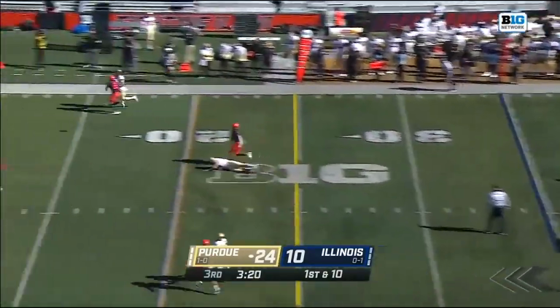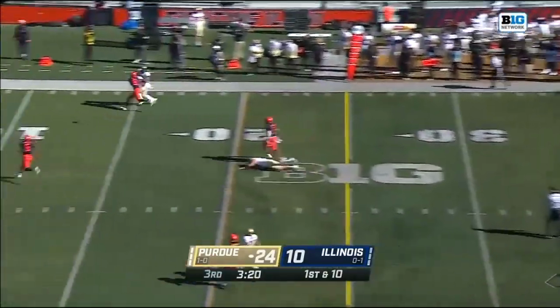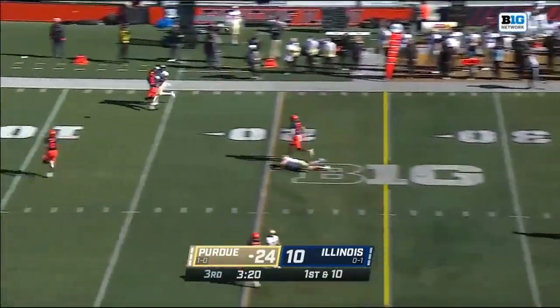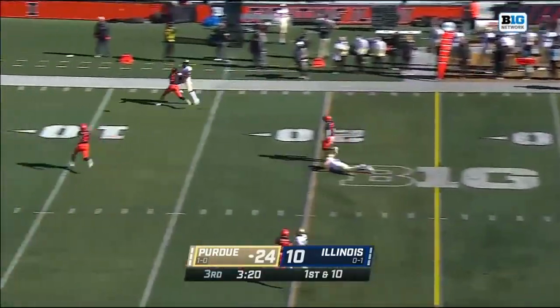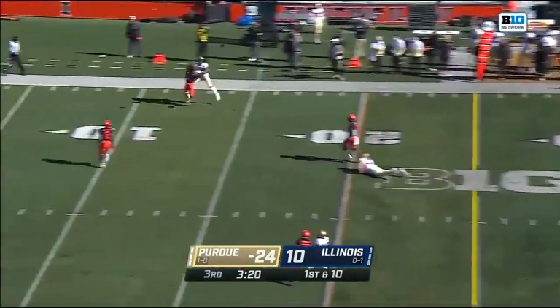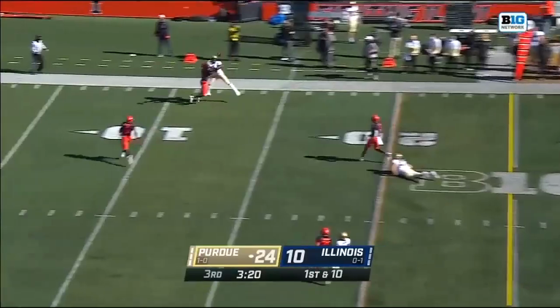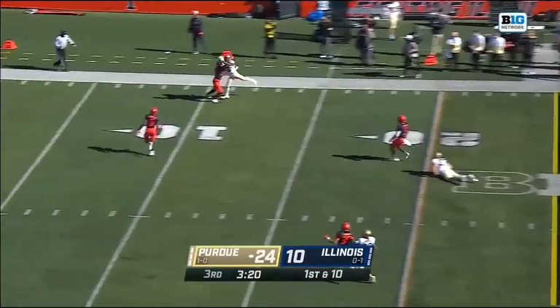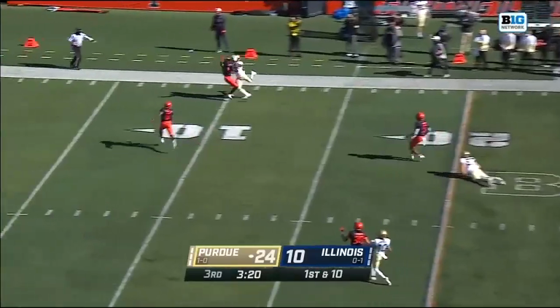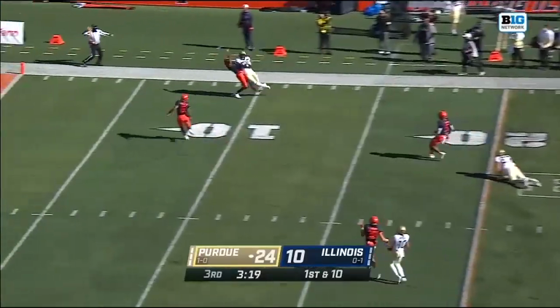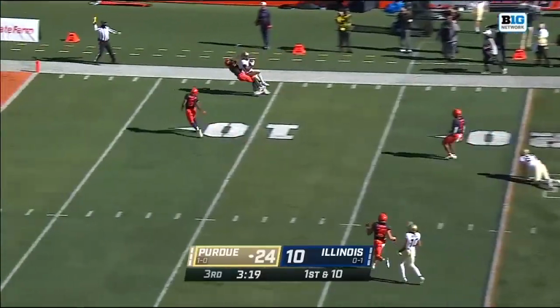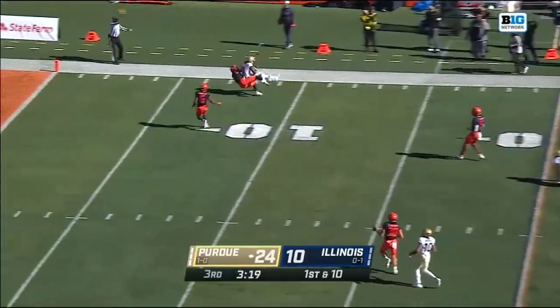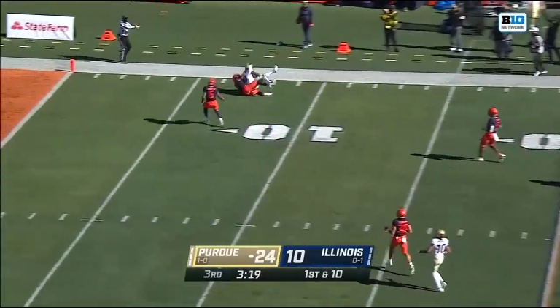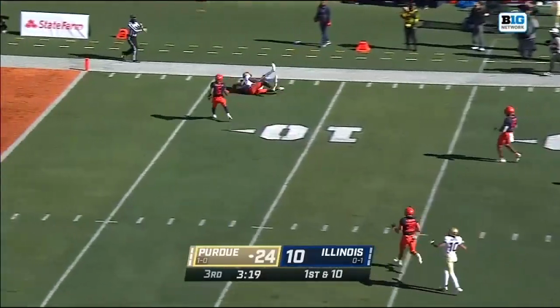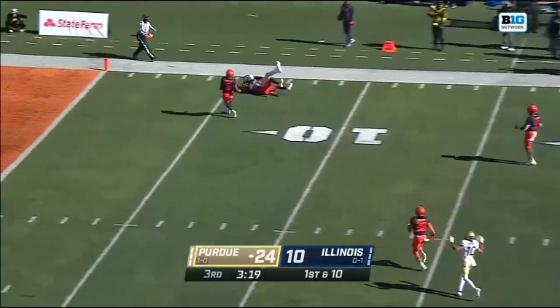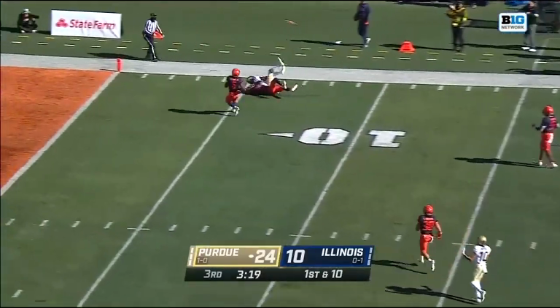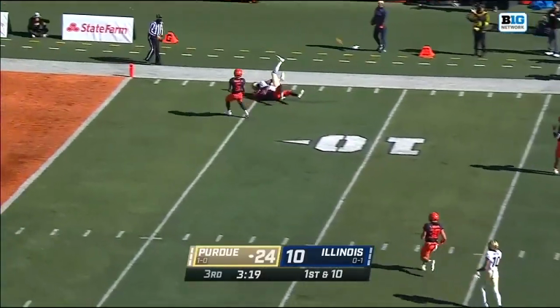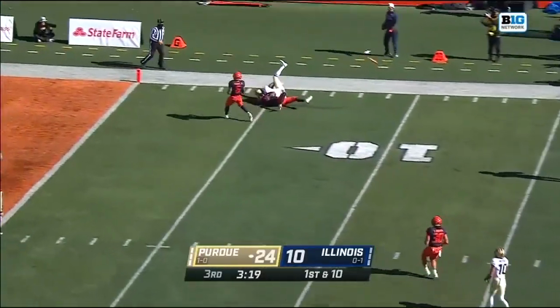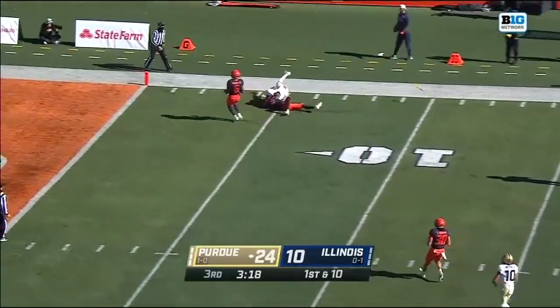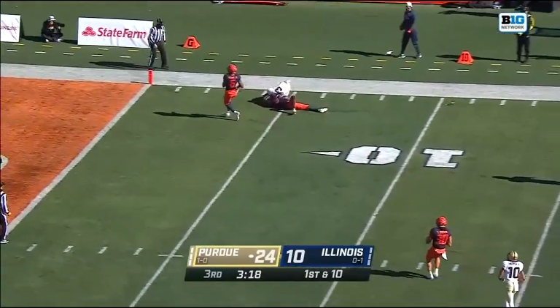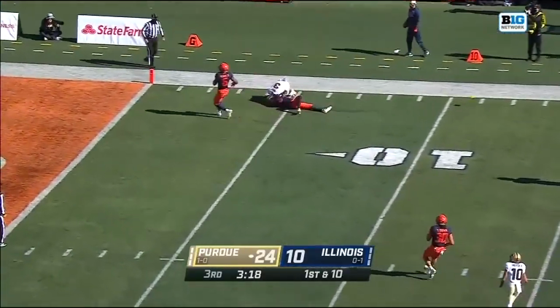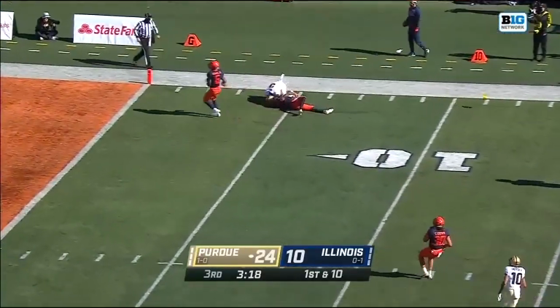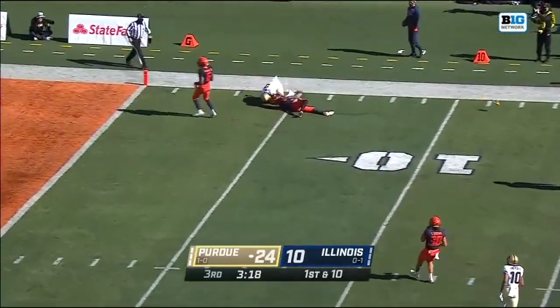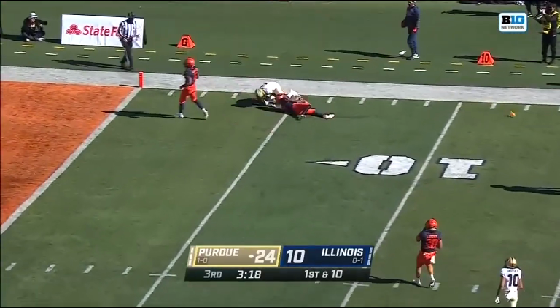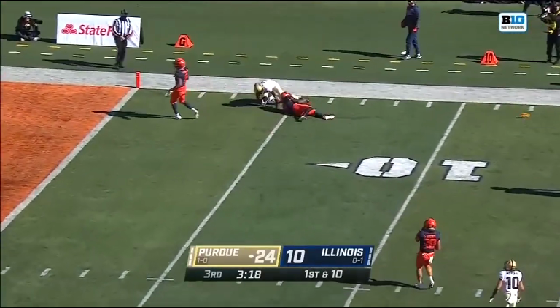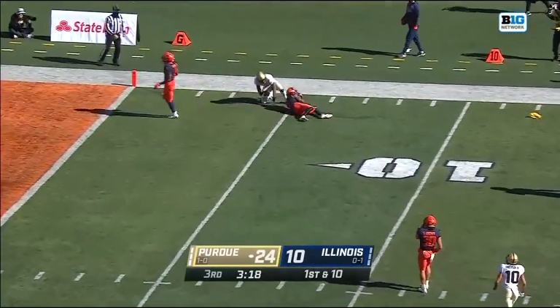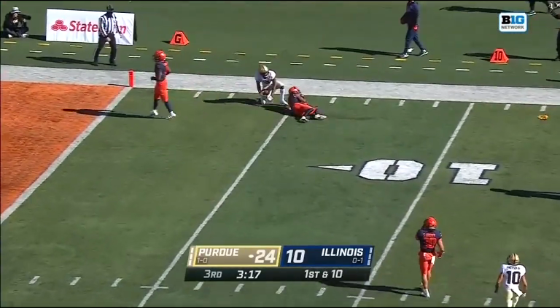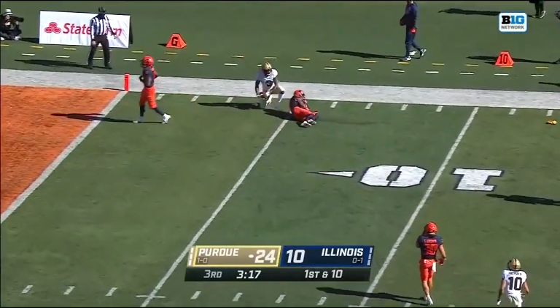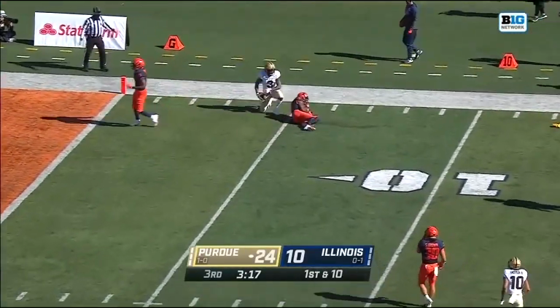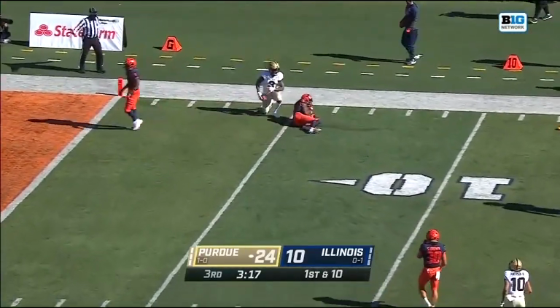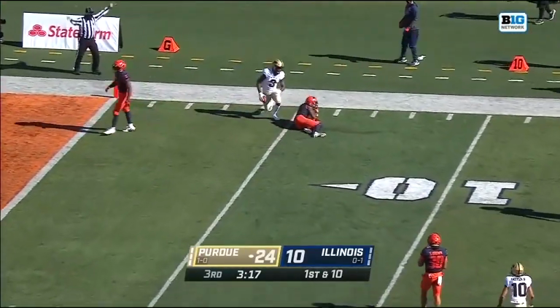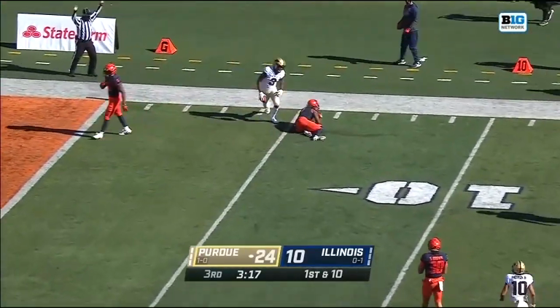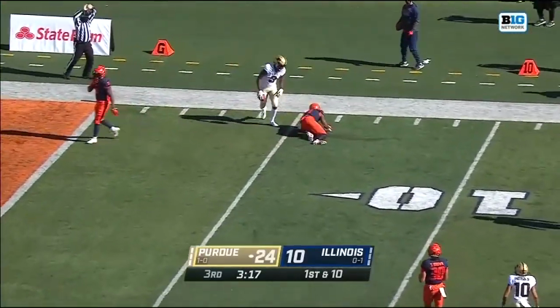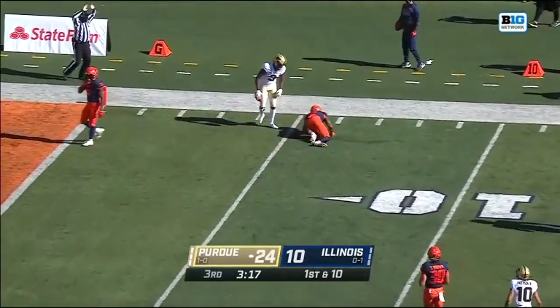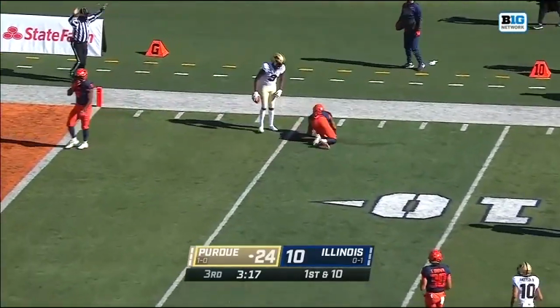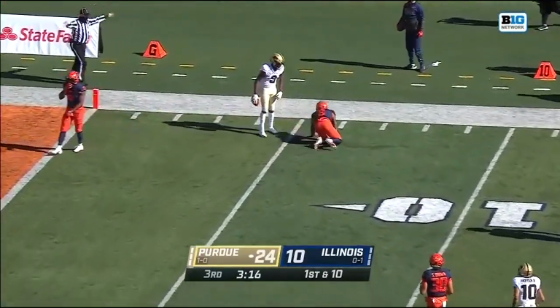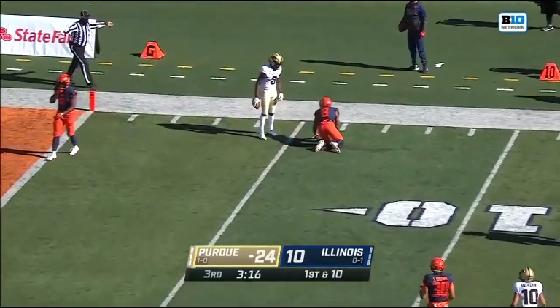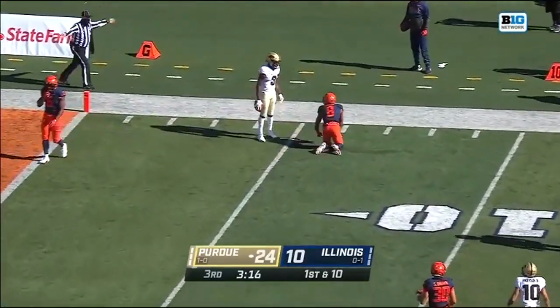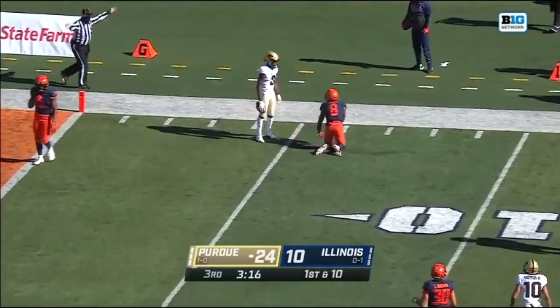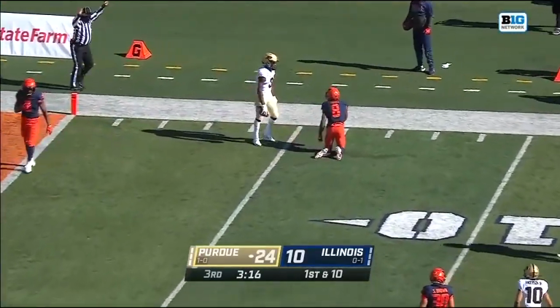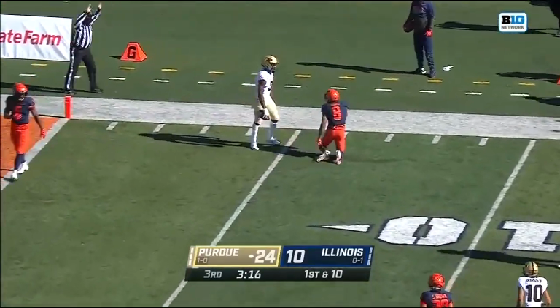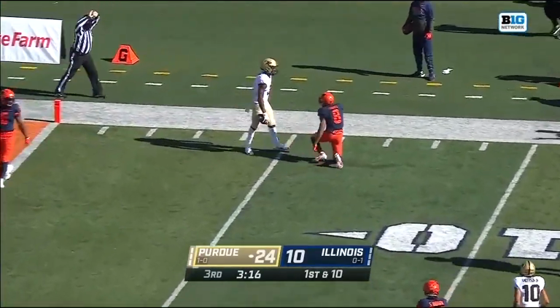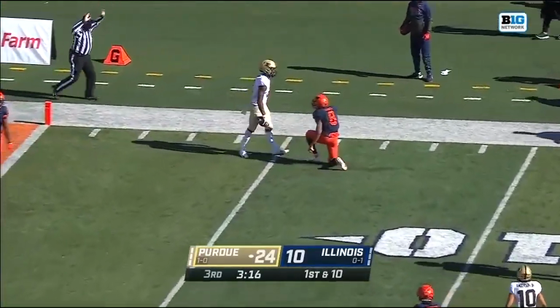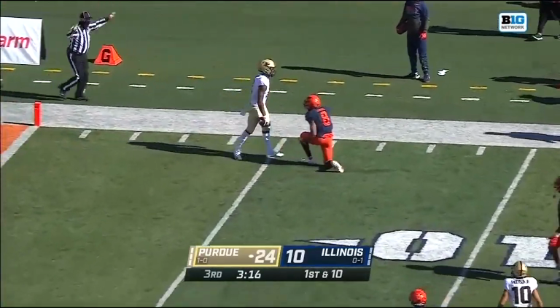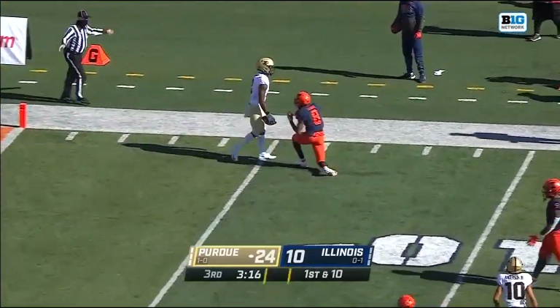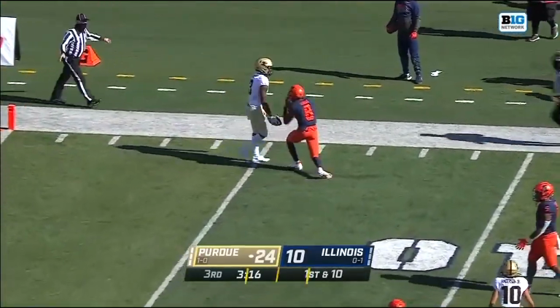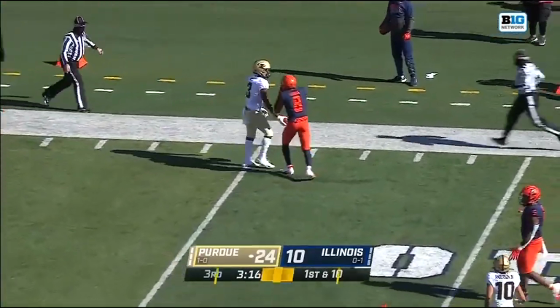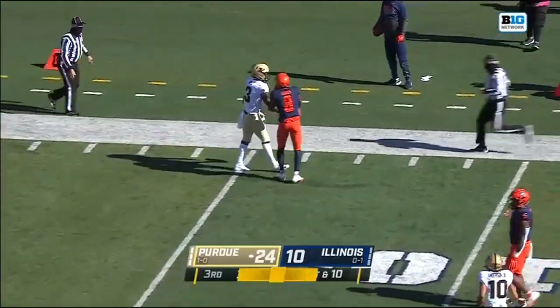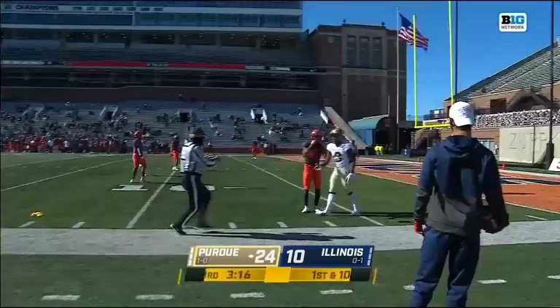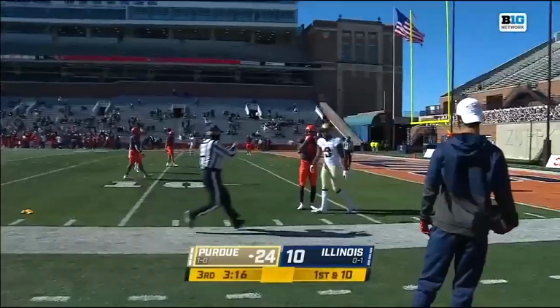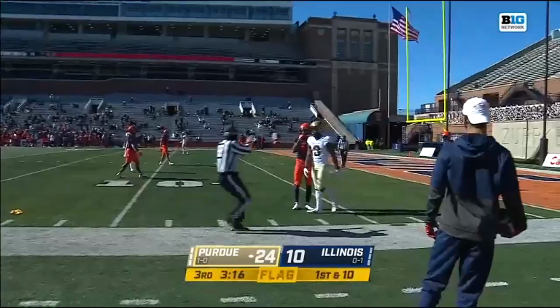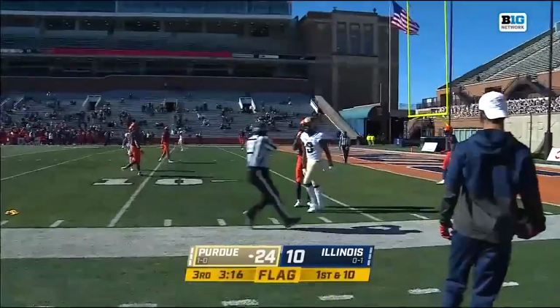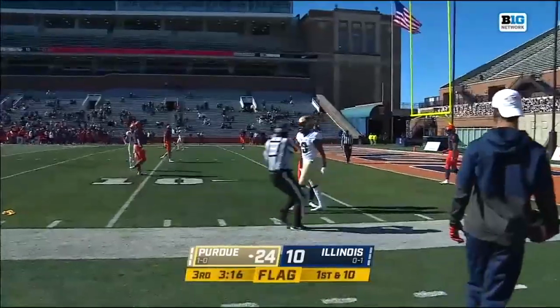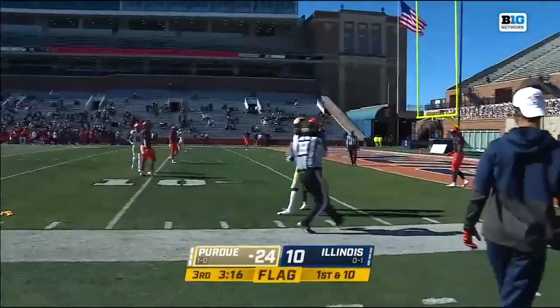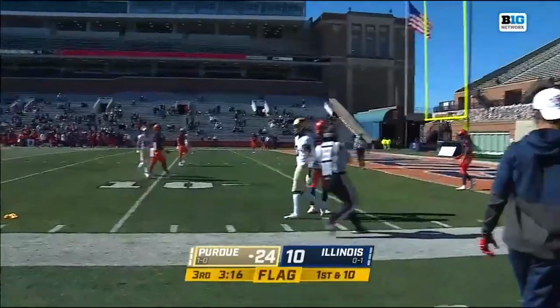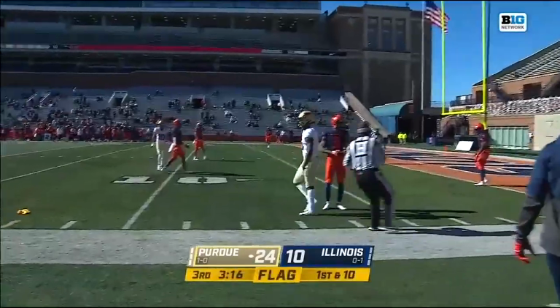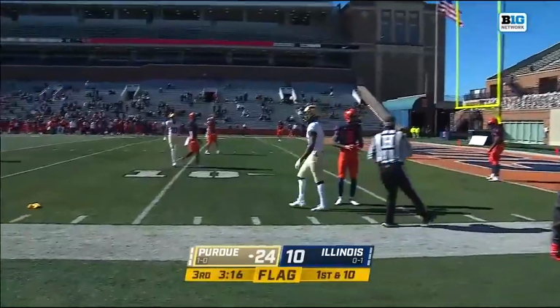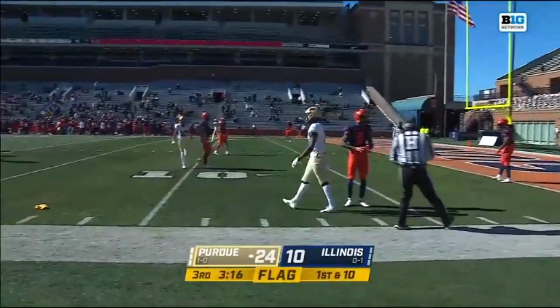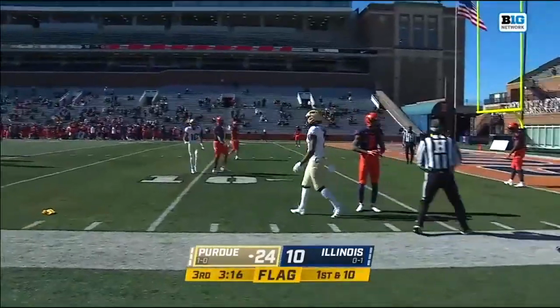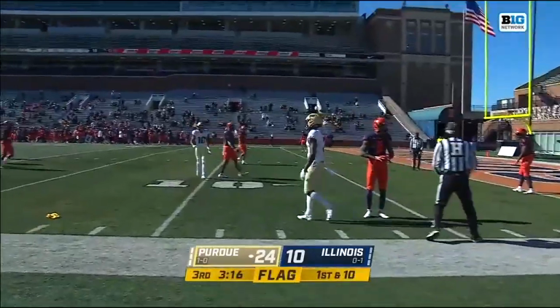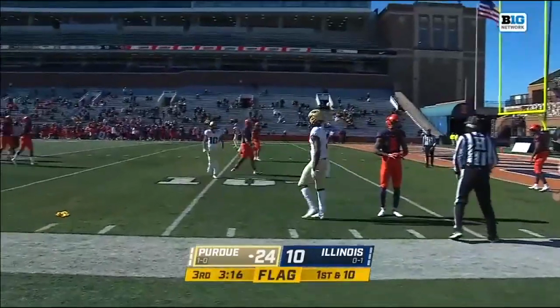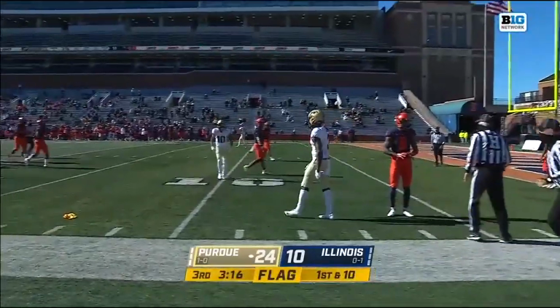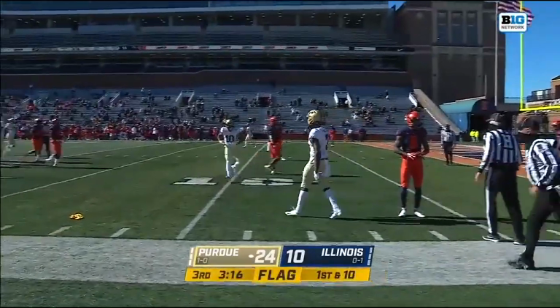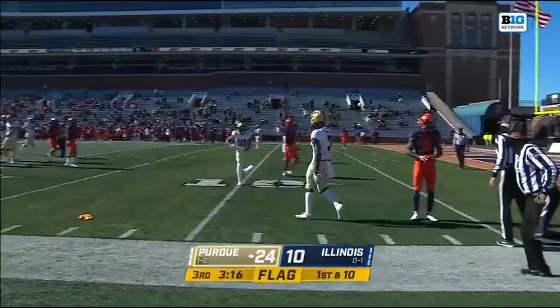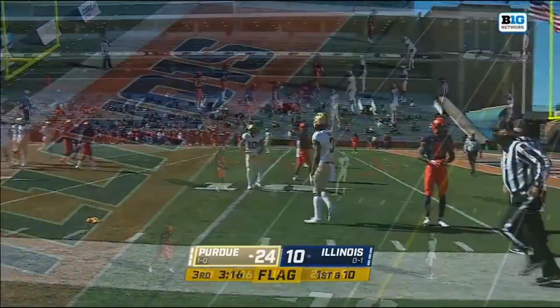Throw down the sideline, flag, but Bell caught it anyway against the coverage of Nate Hobbs. What a catch.